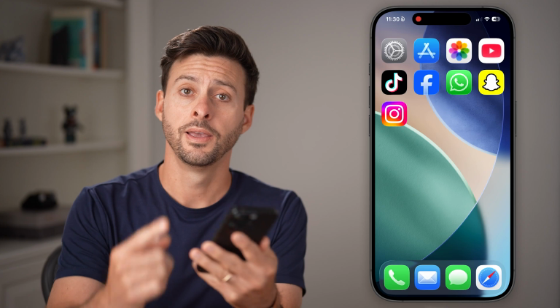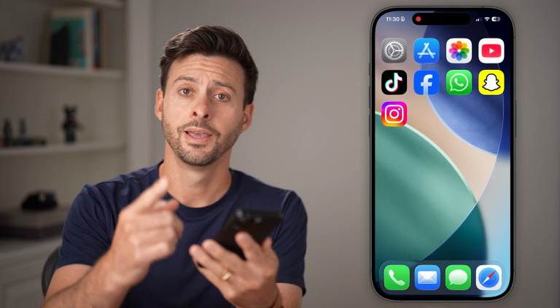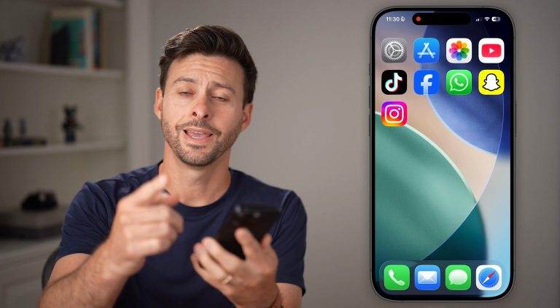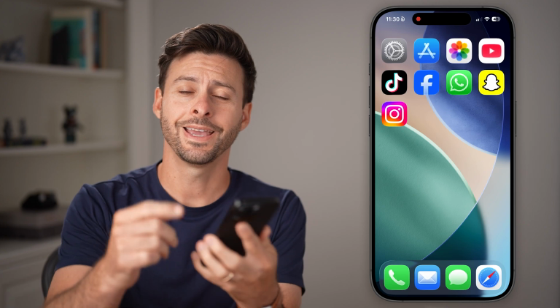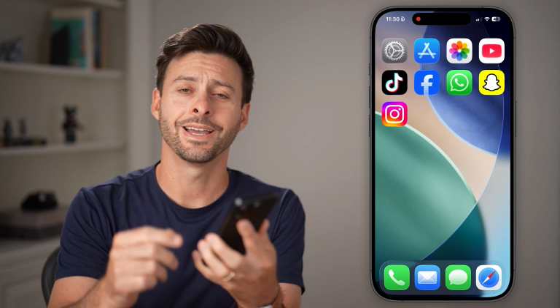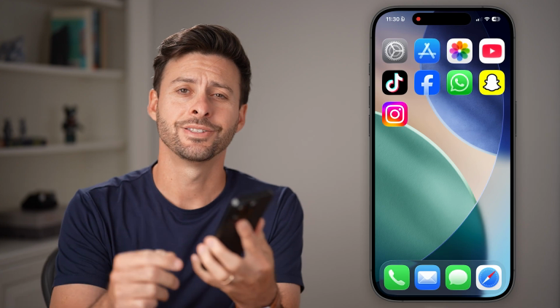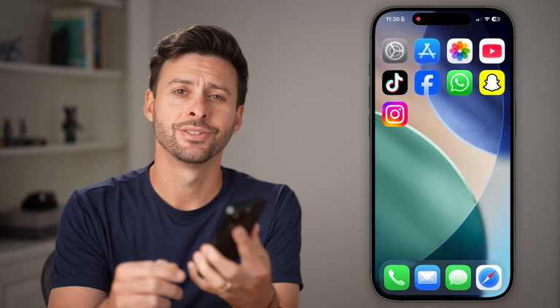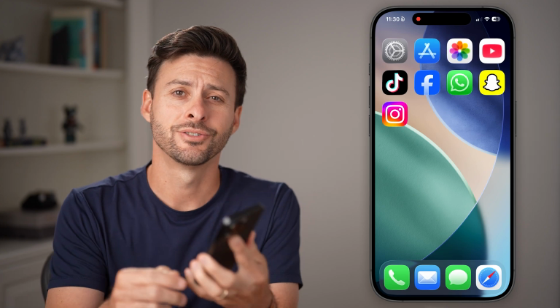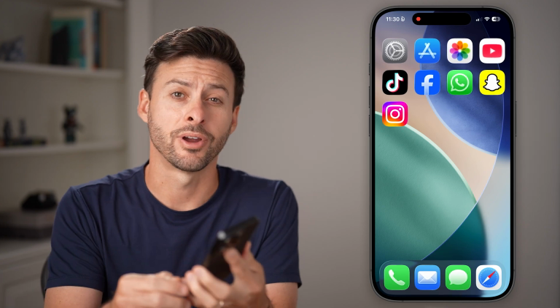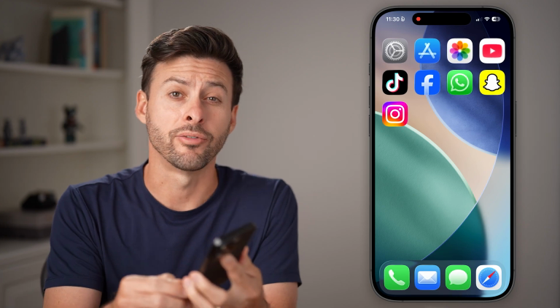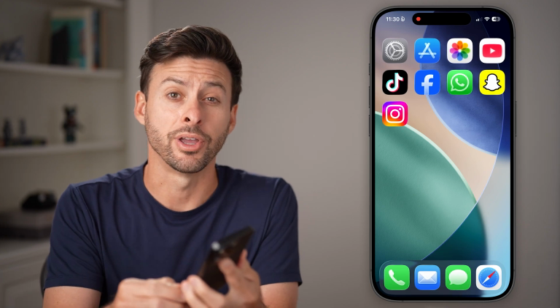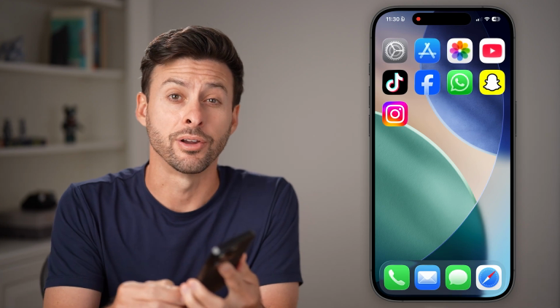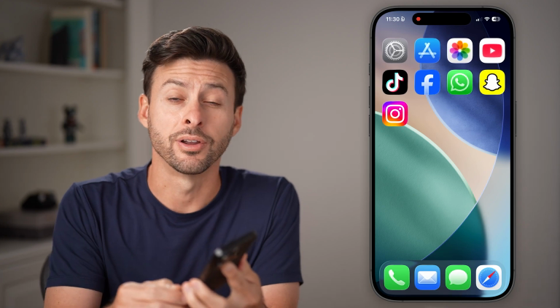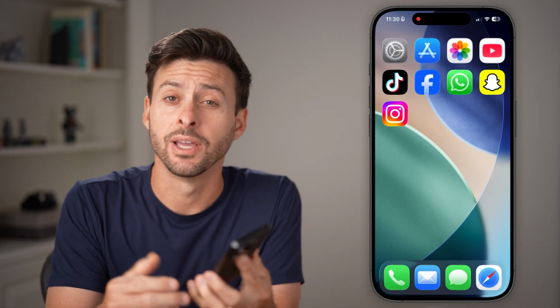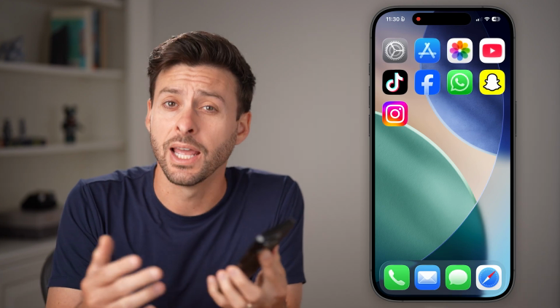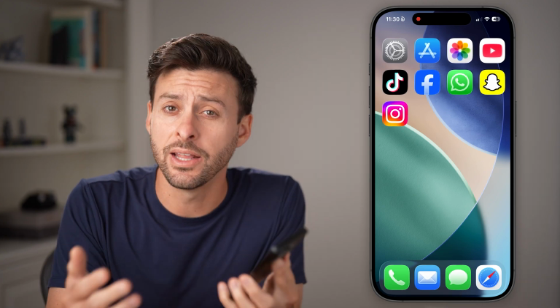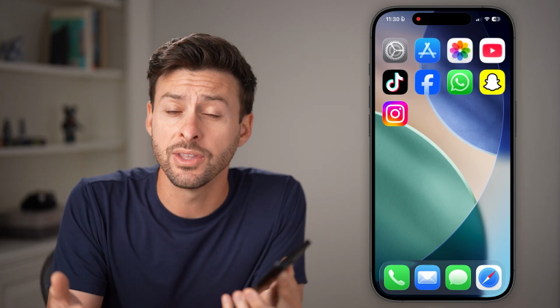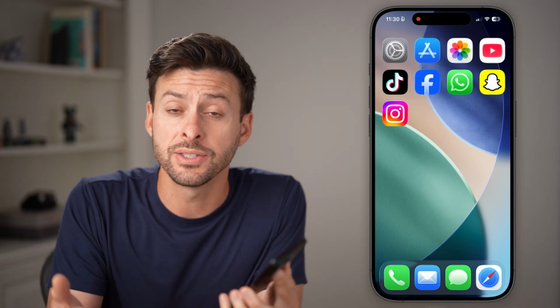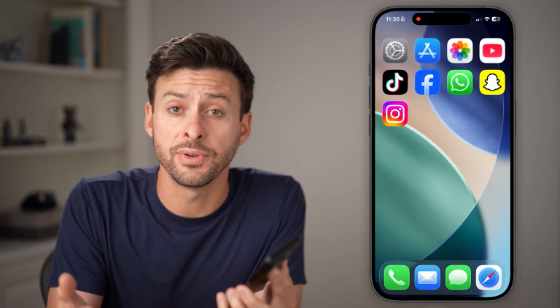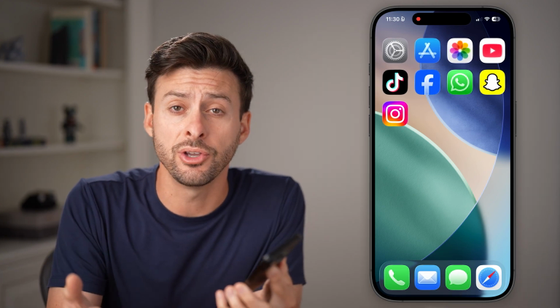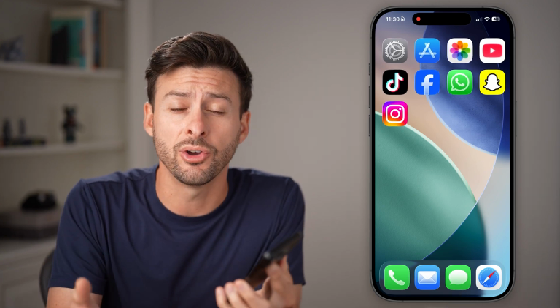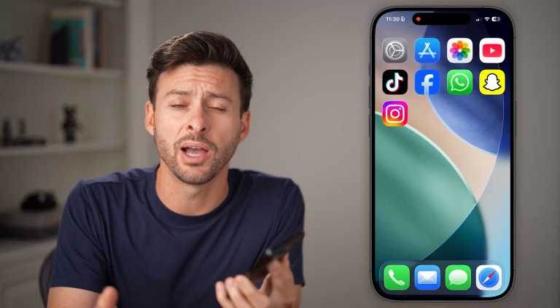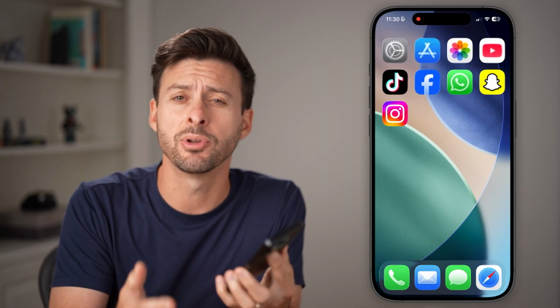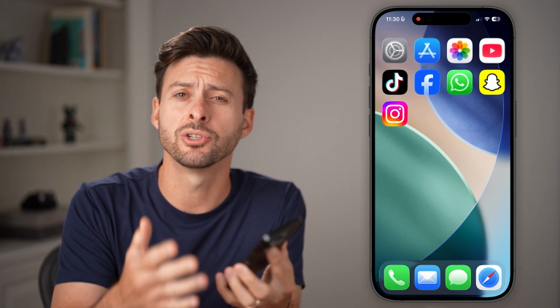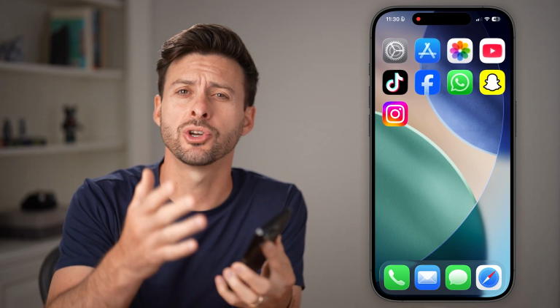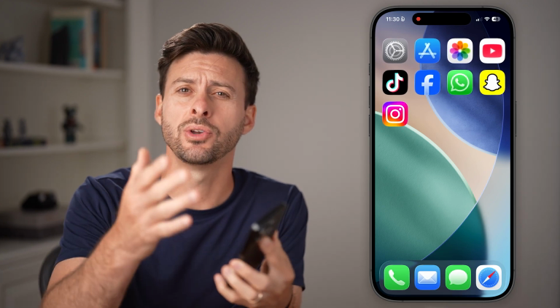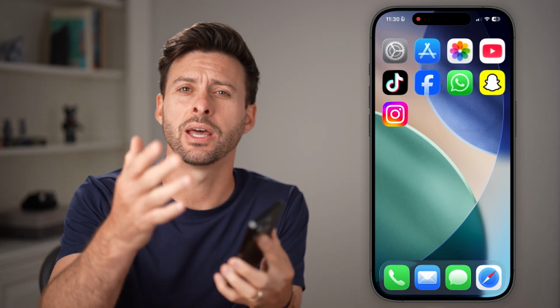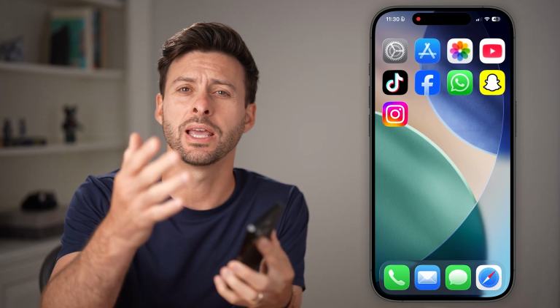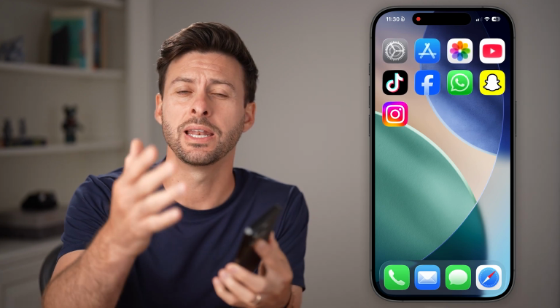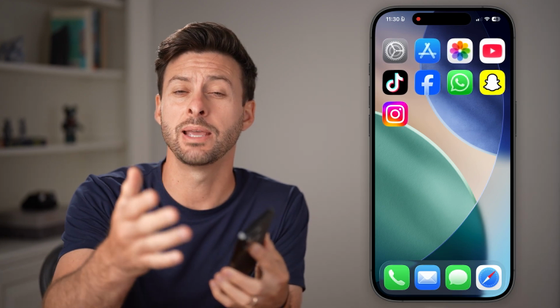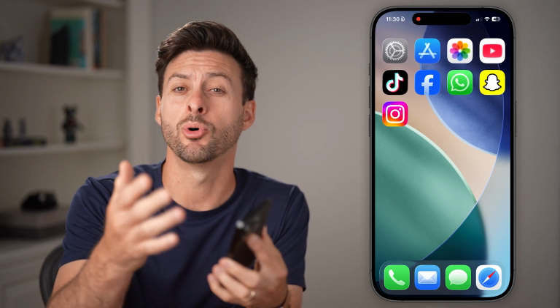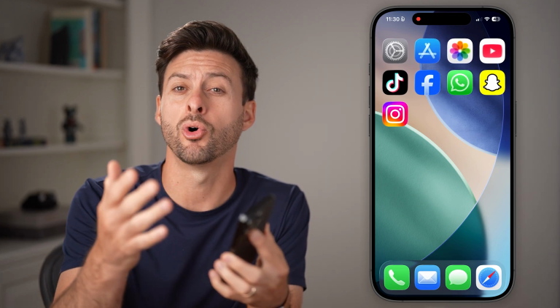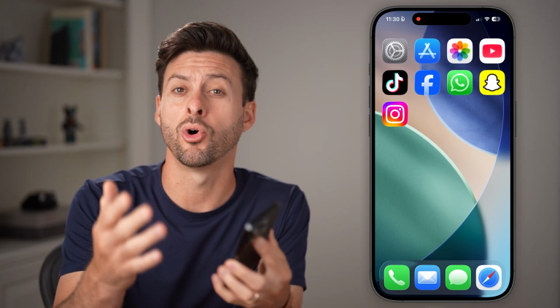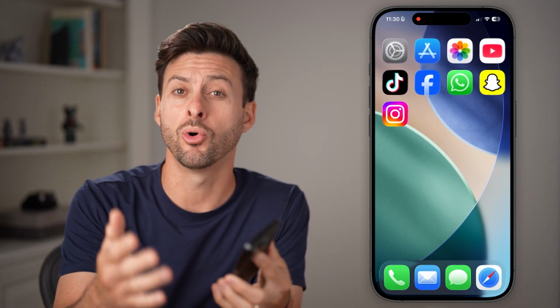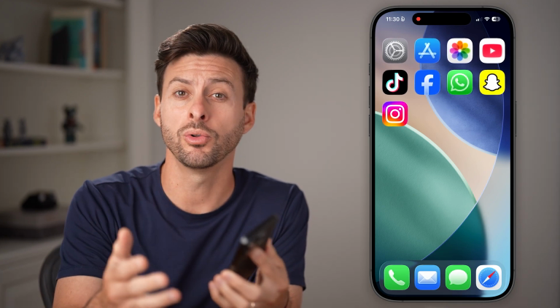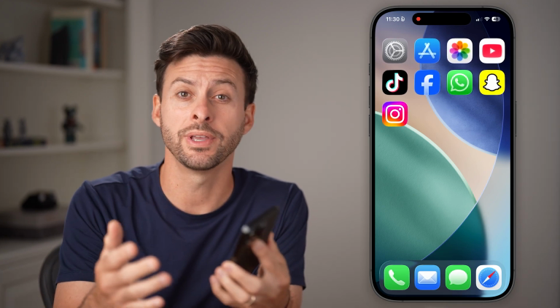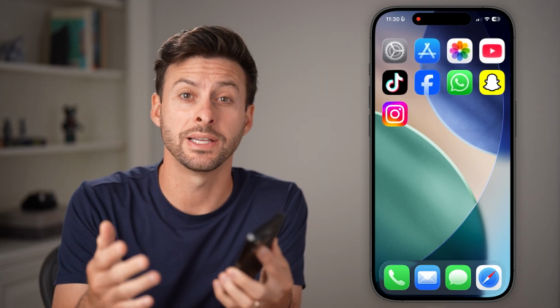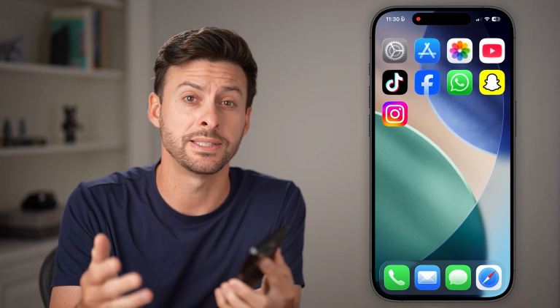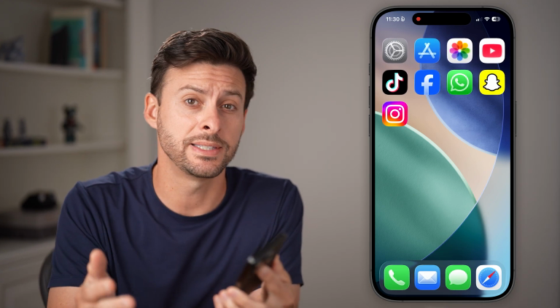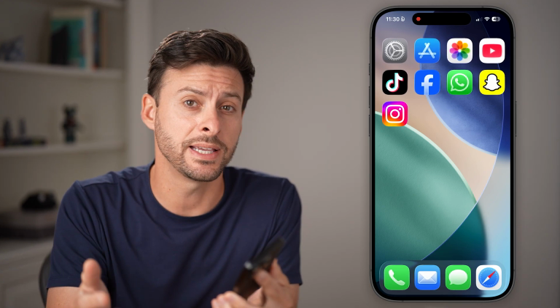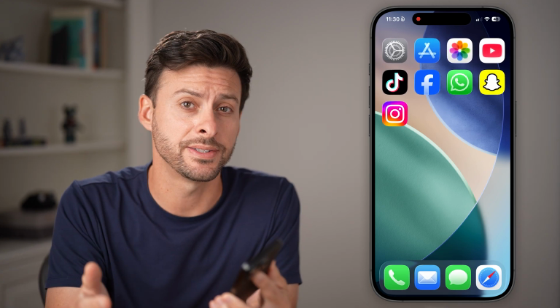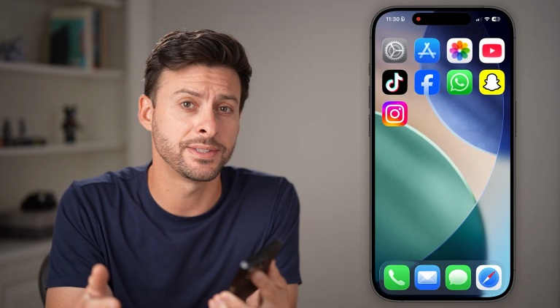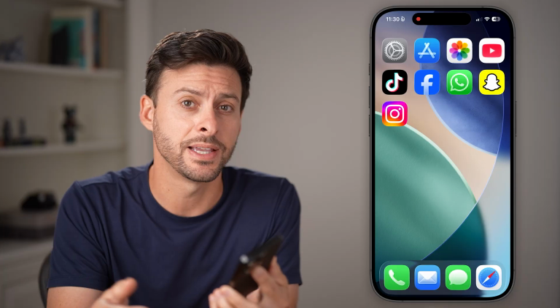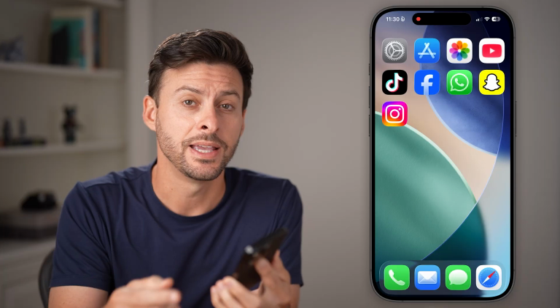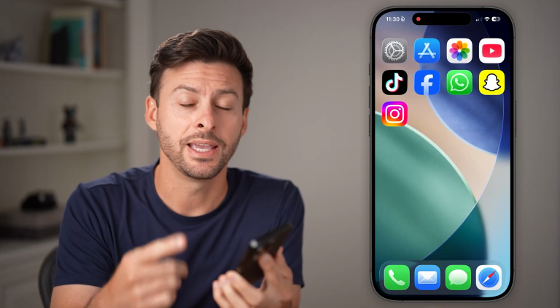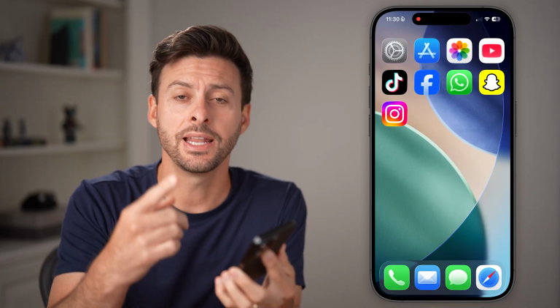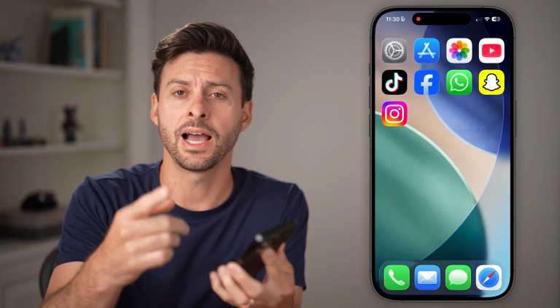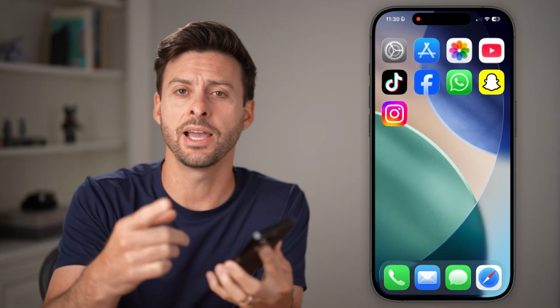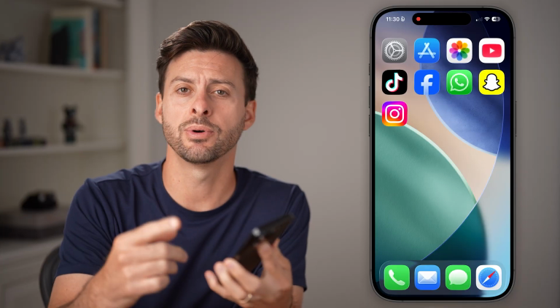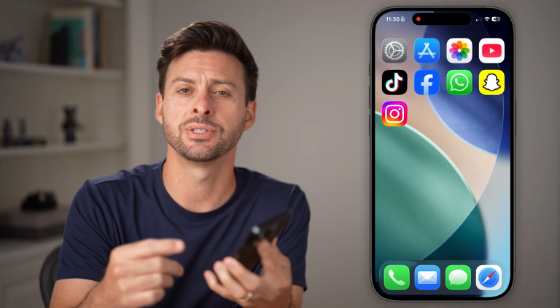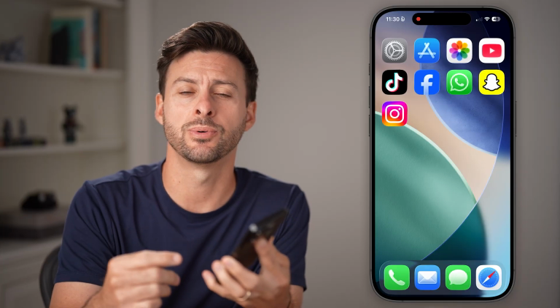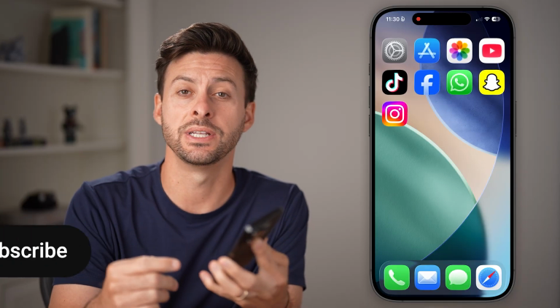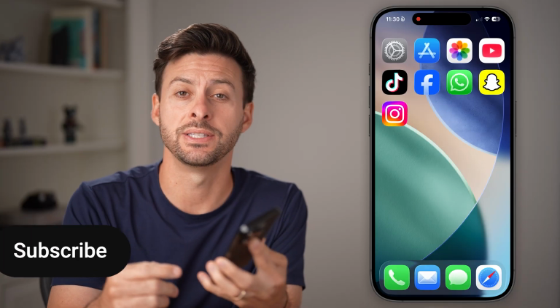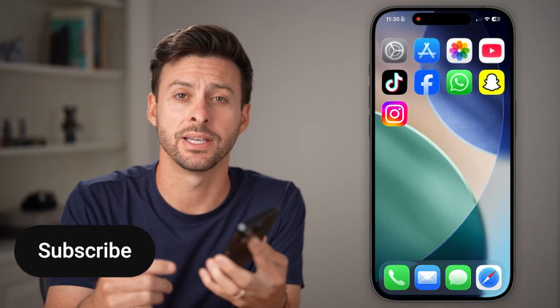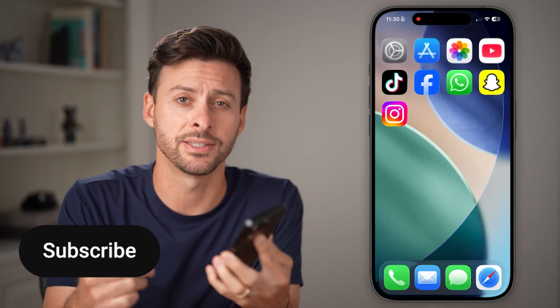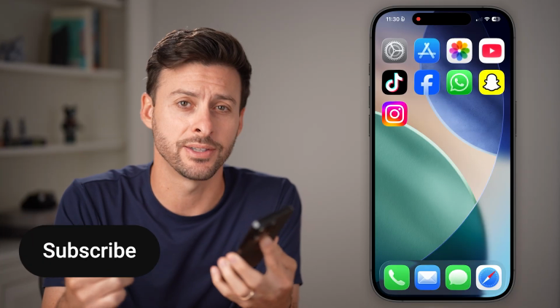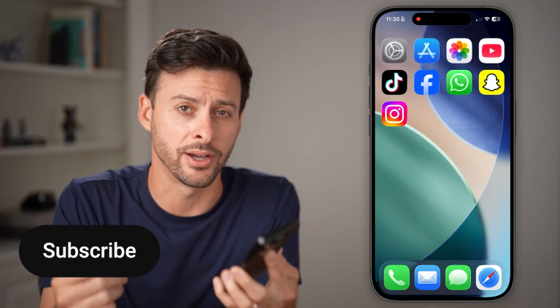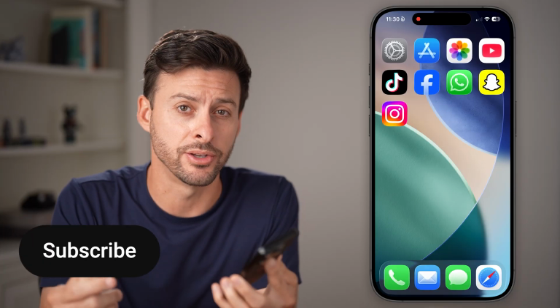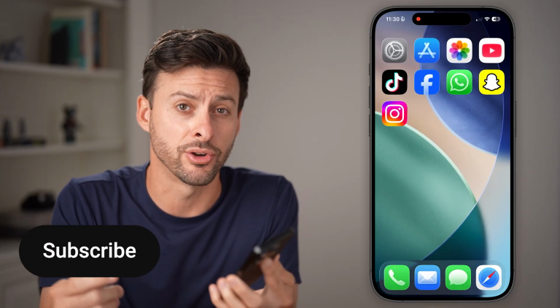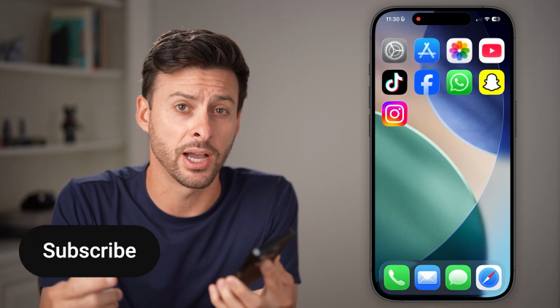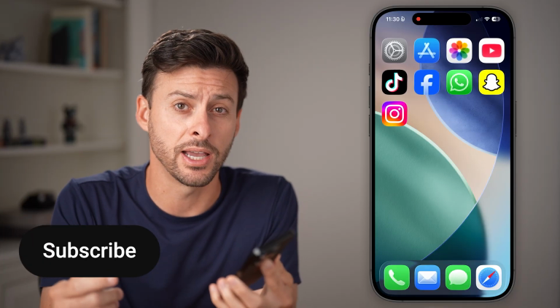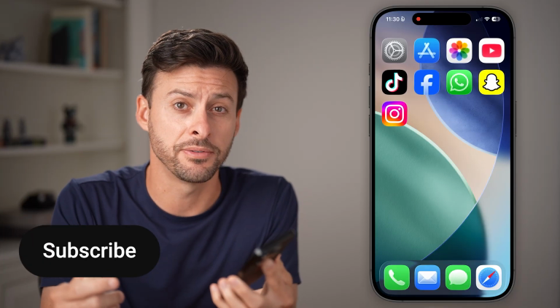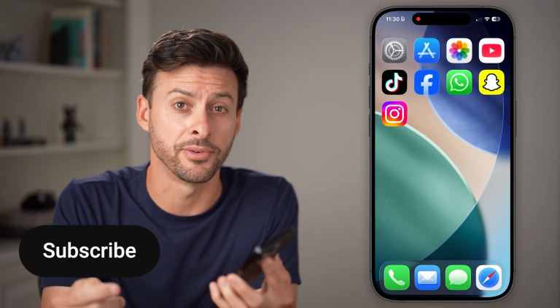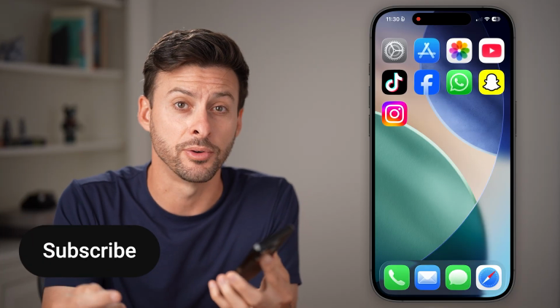Hey guys, Trevor here. And in this video, I'm gonna show you how to enable Hold Assist in iOS 26 on your iPhone.